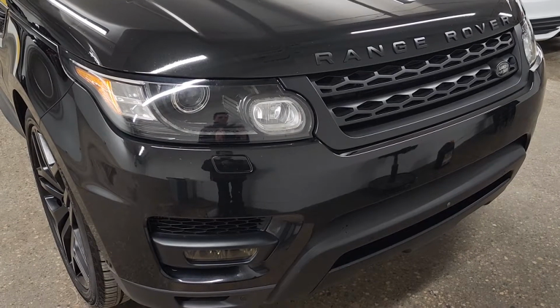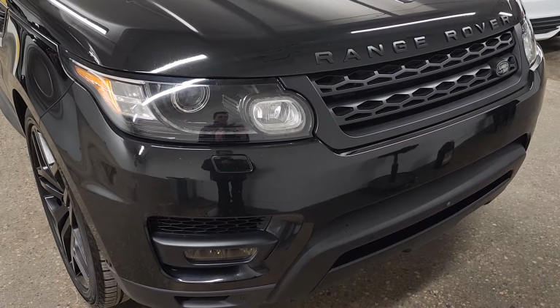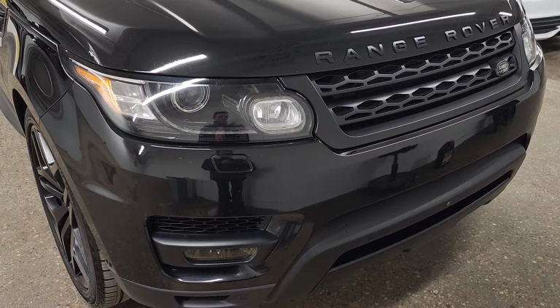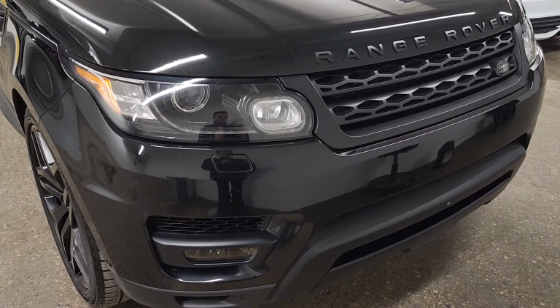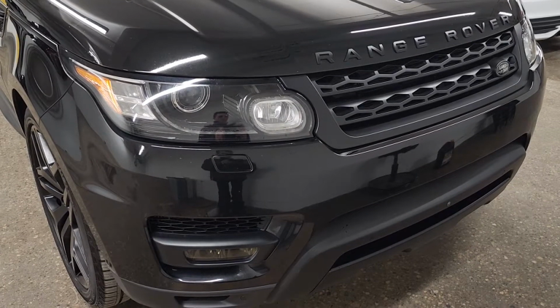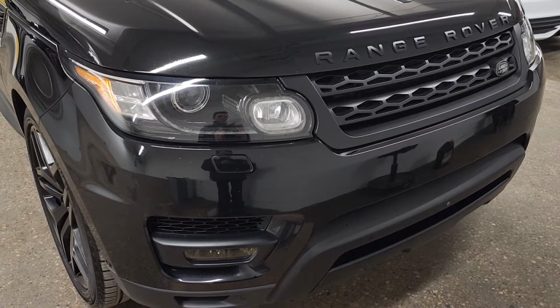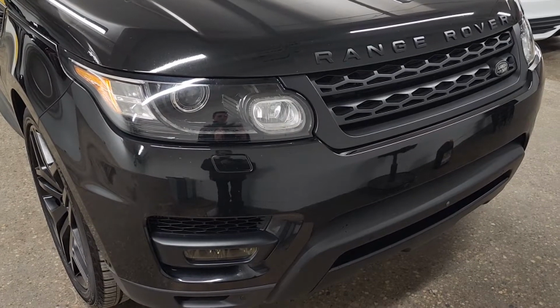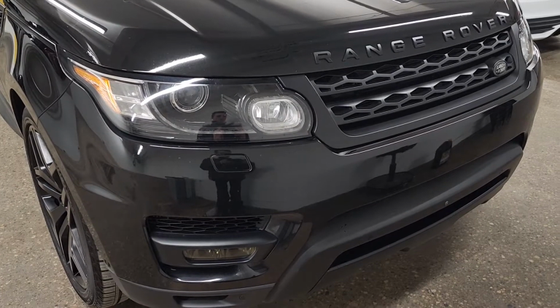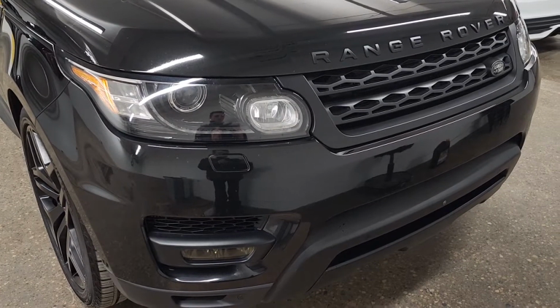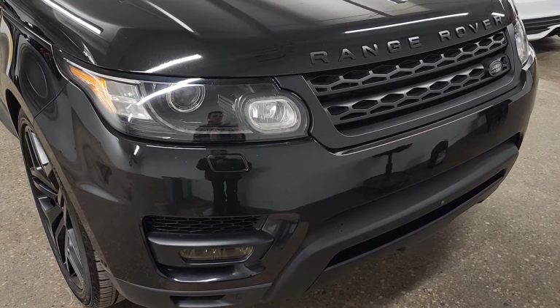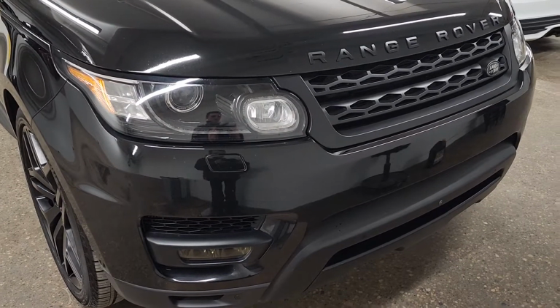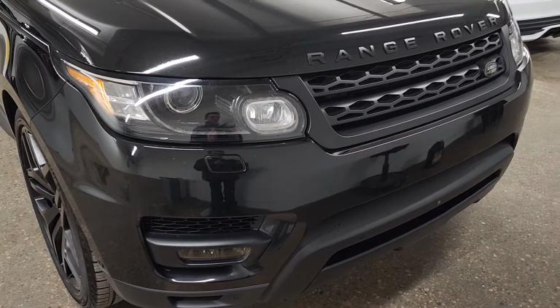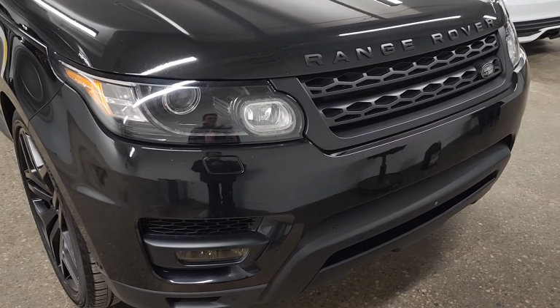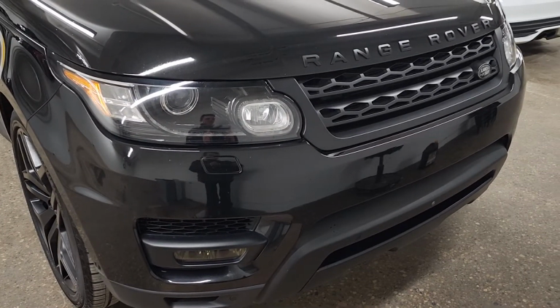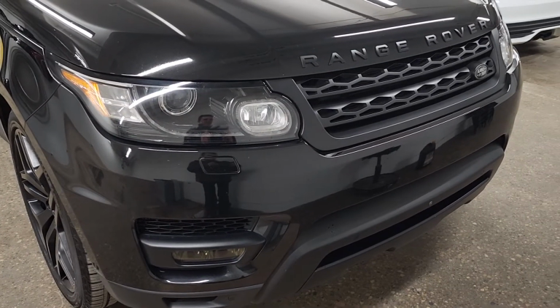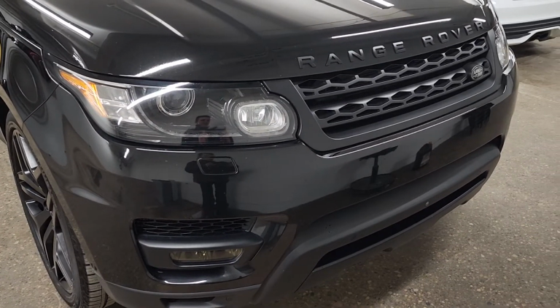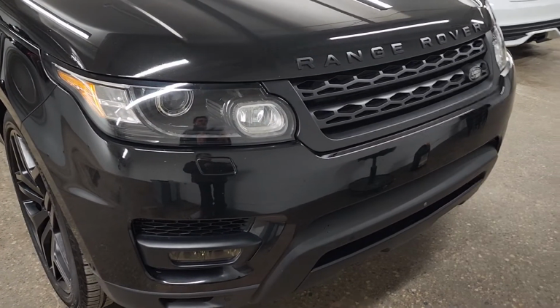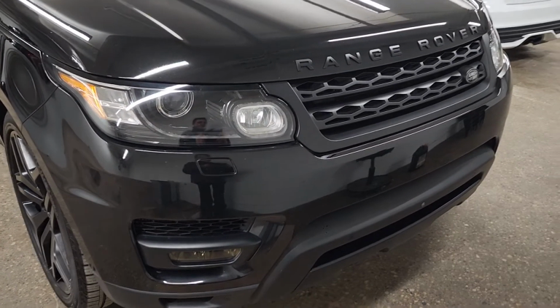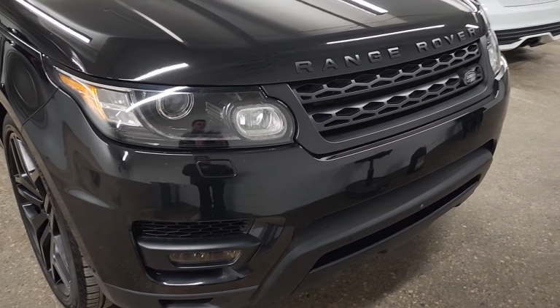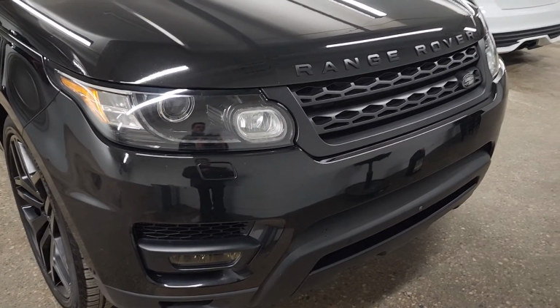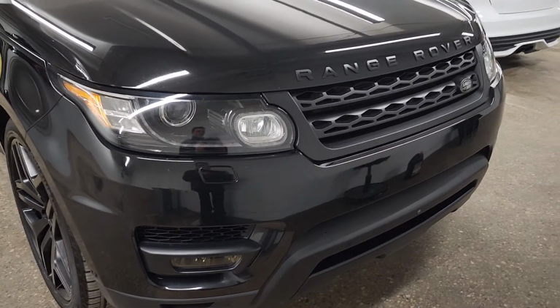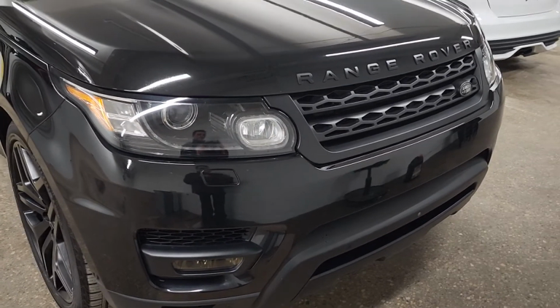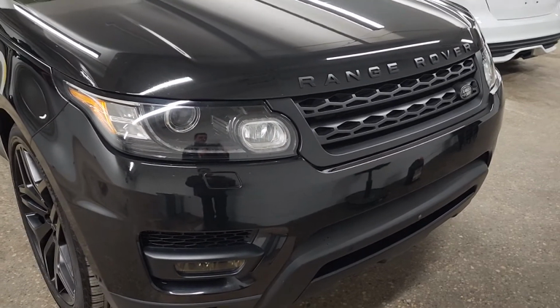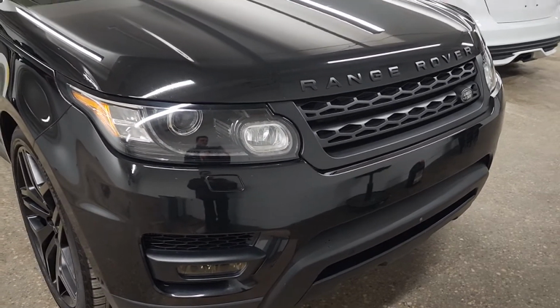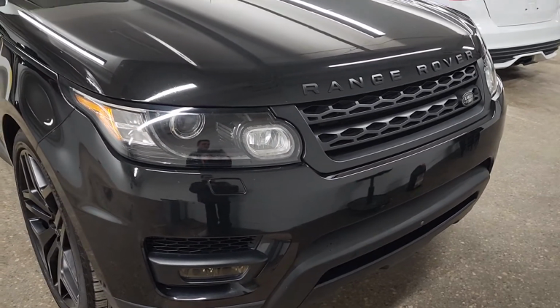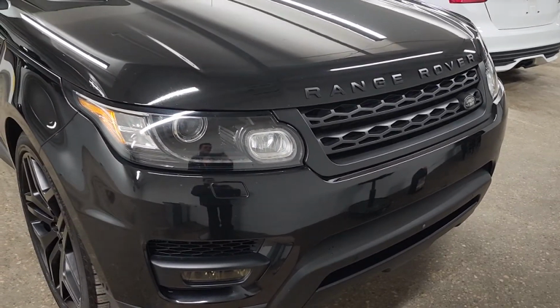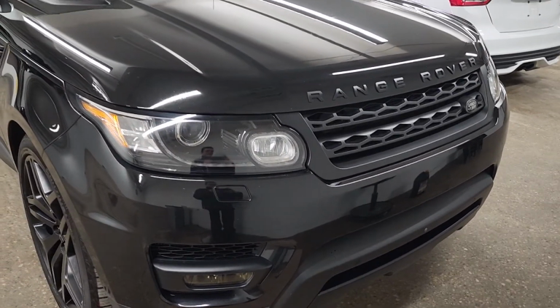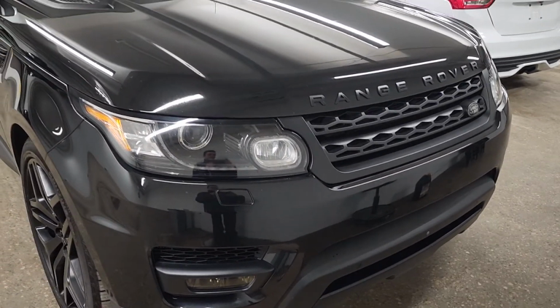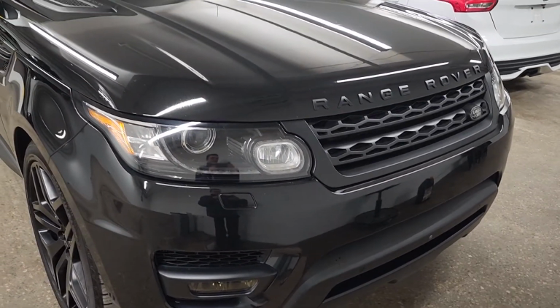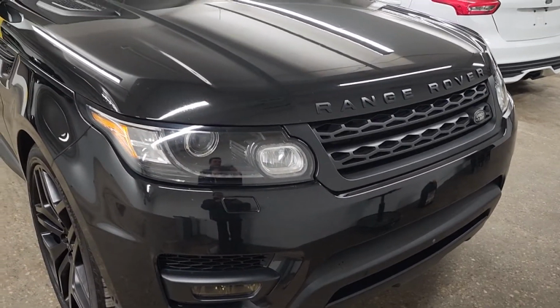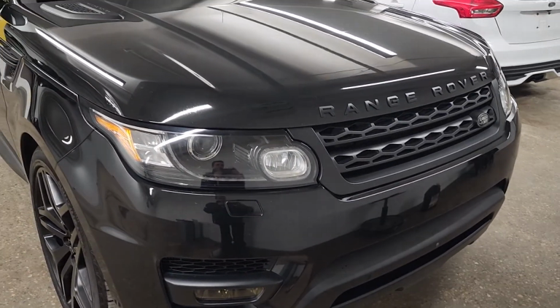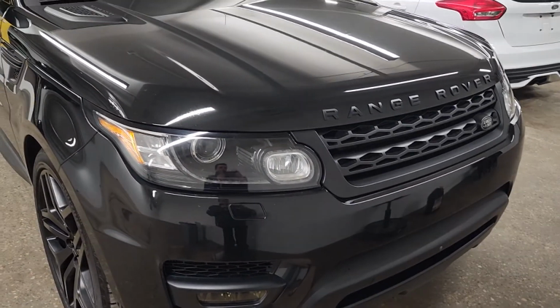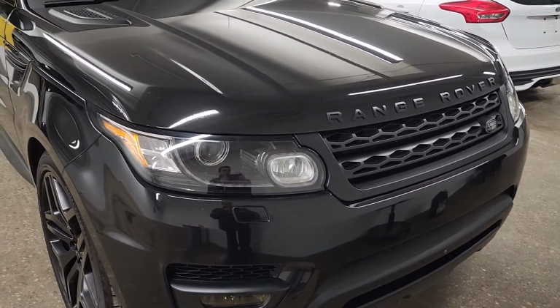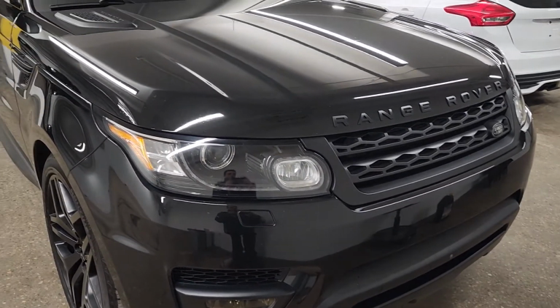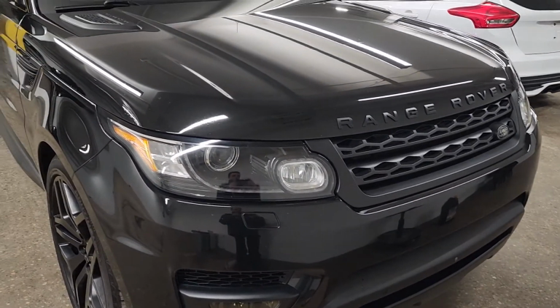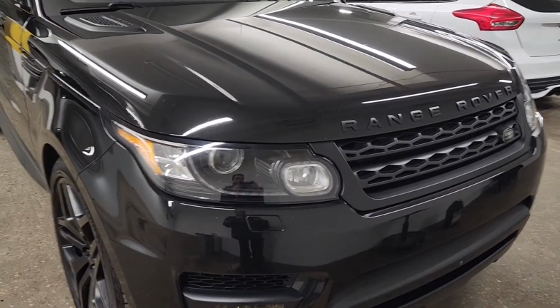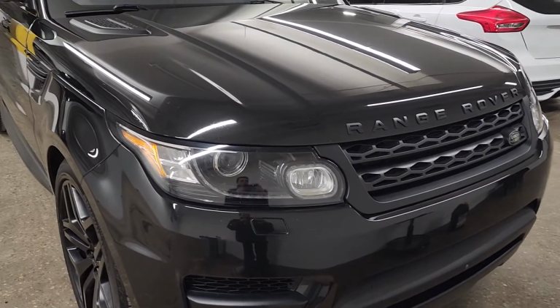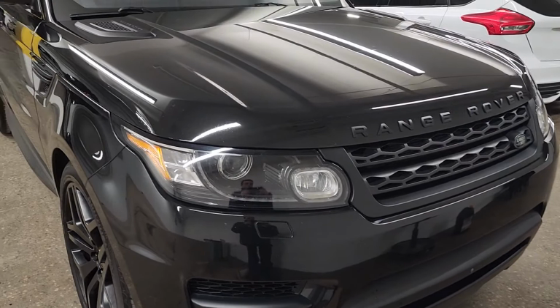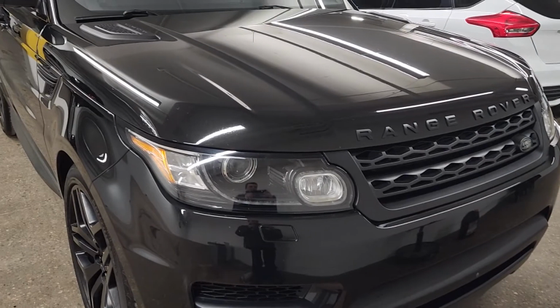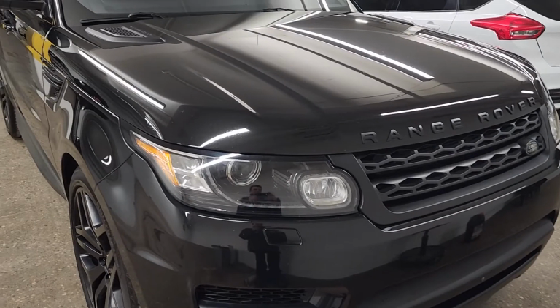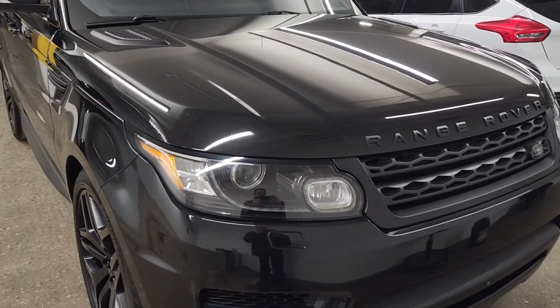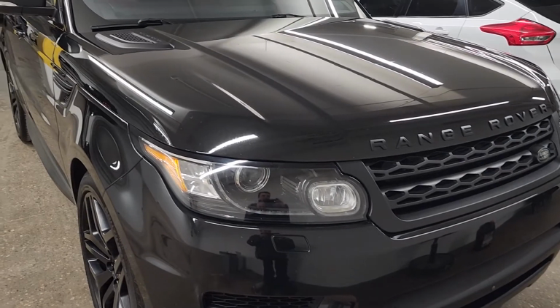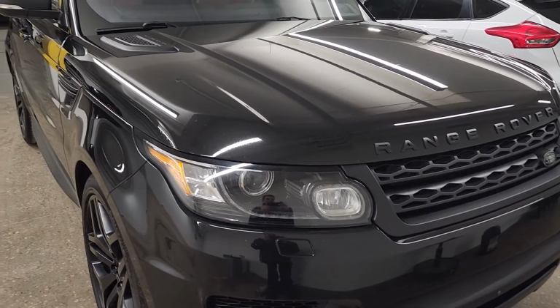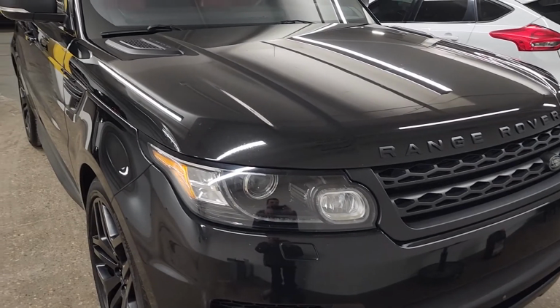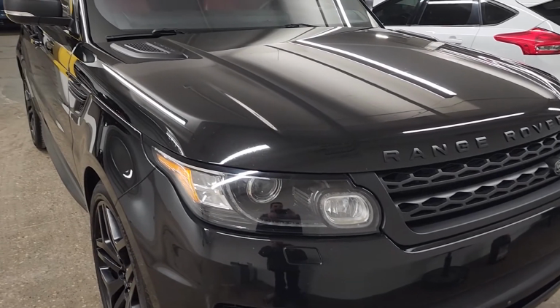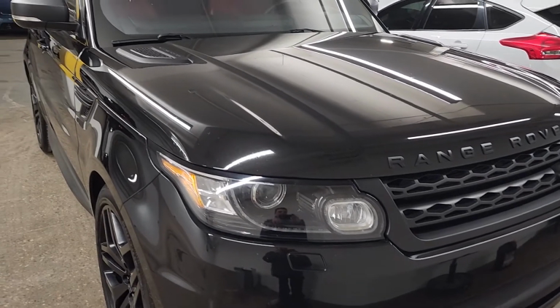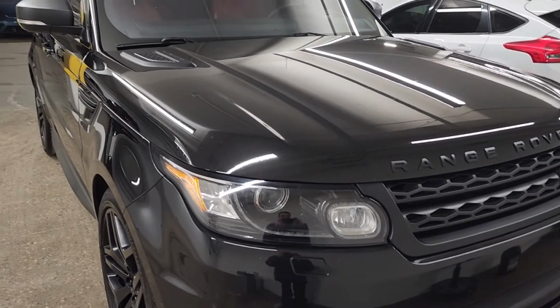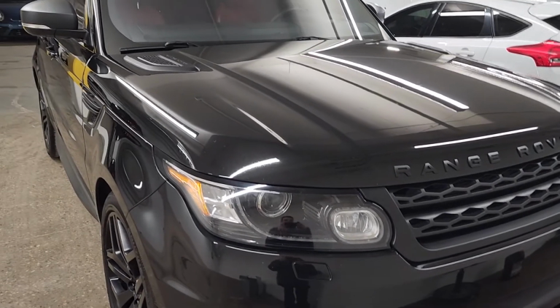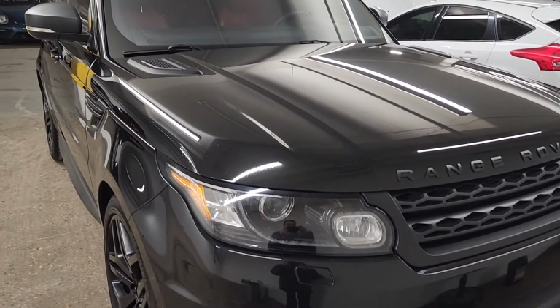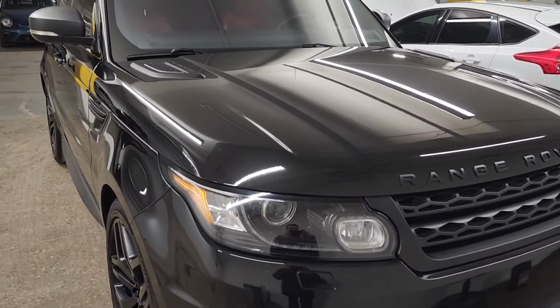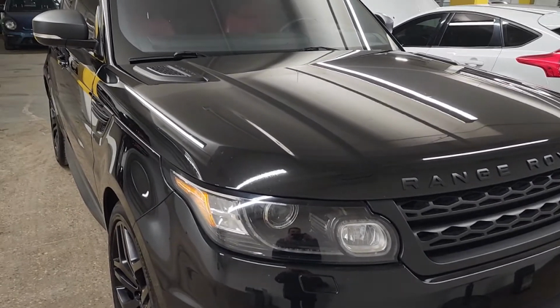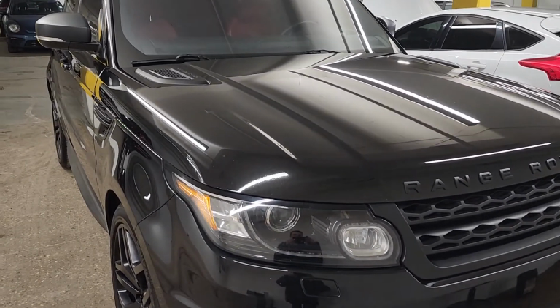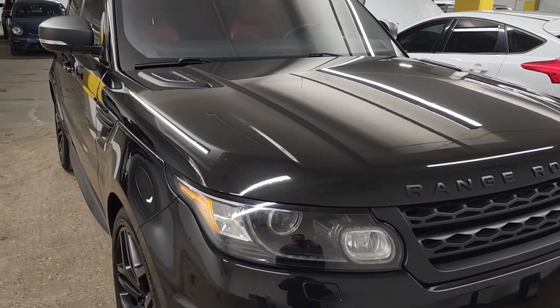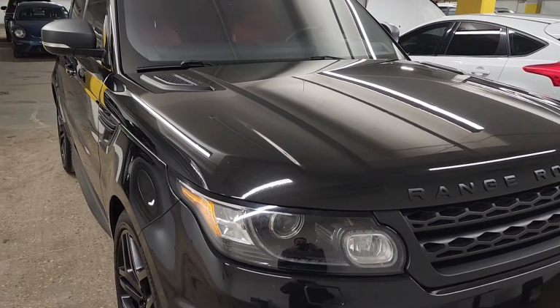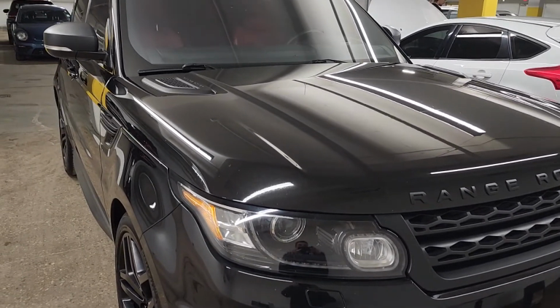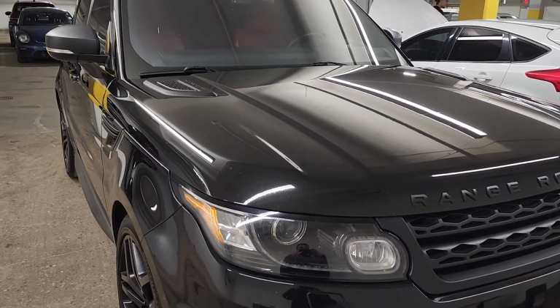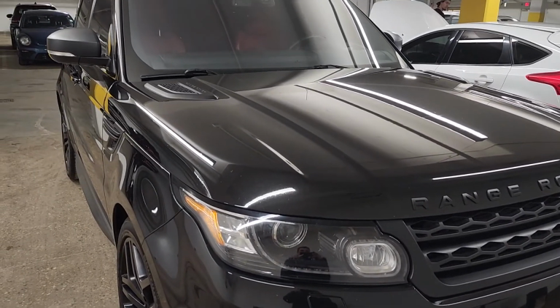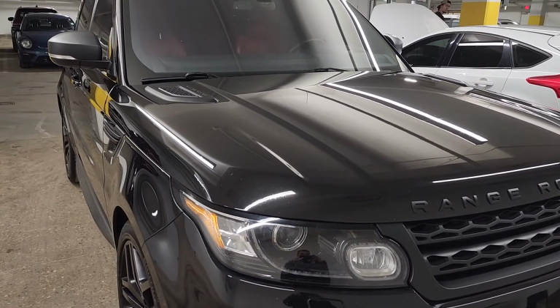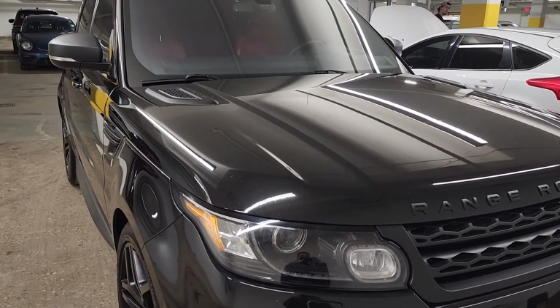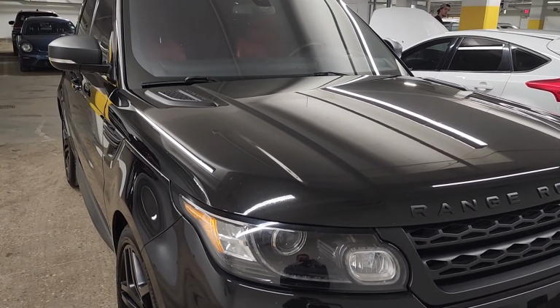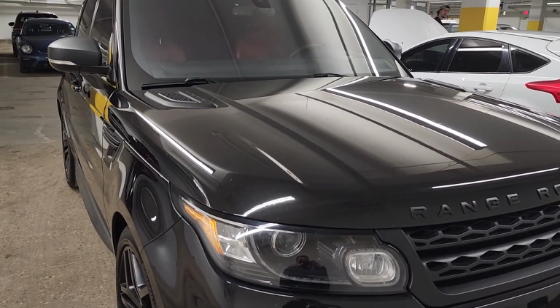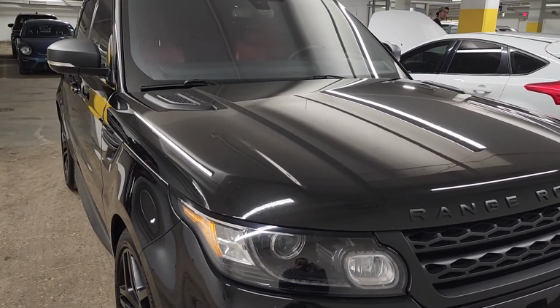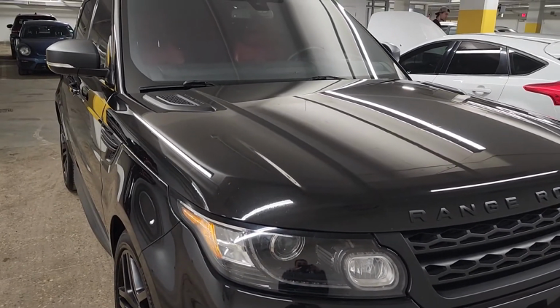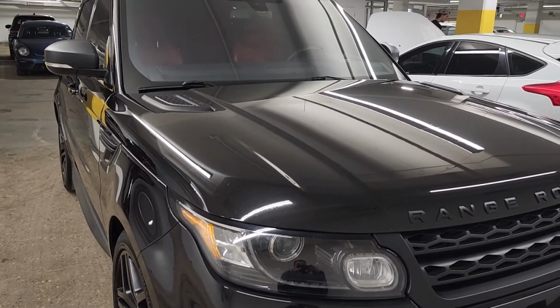Good morning Mona, this is Matt here at Sherwood Volkswagen showing you the 2016 Land Rover Range Rover Sport.